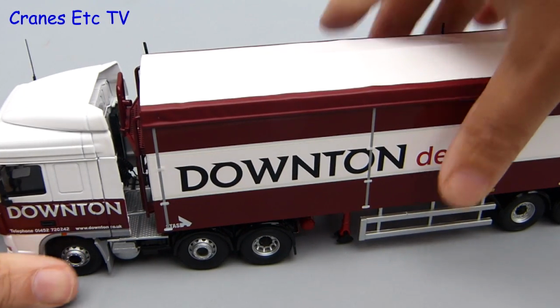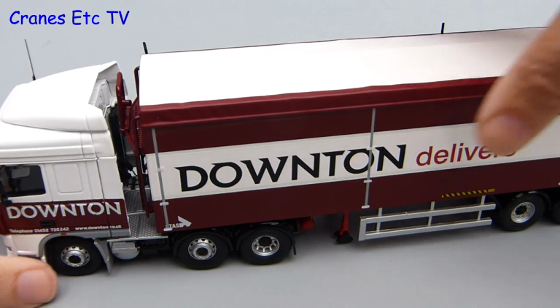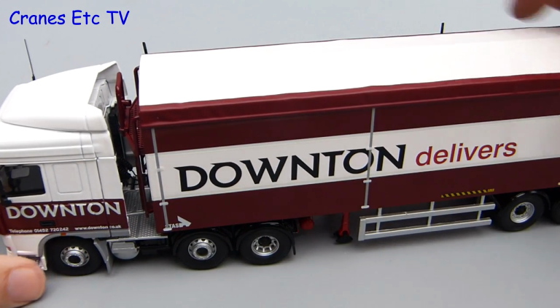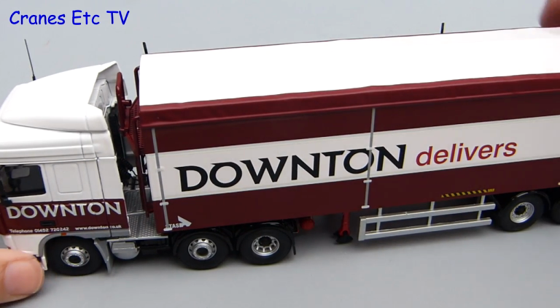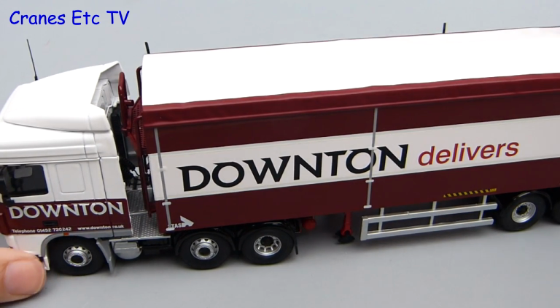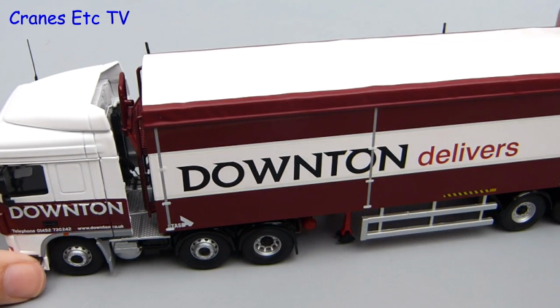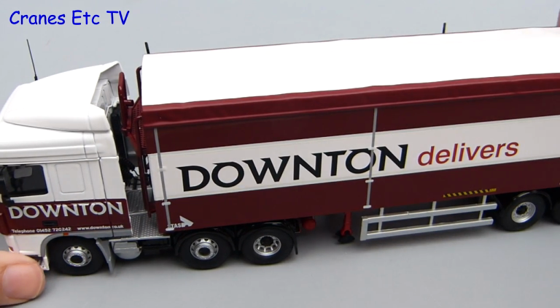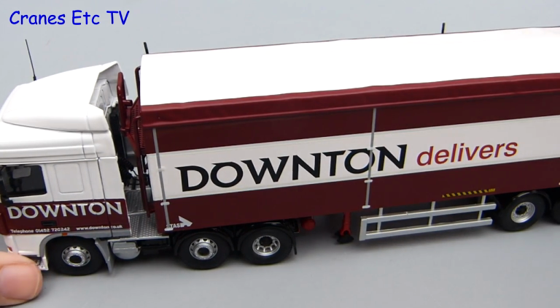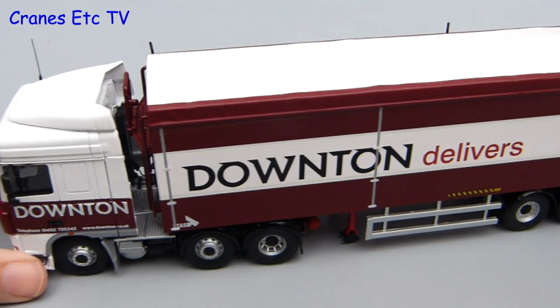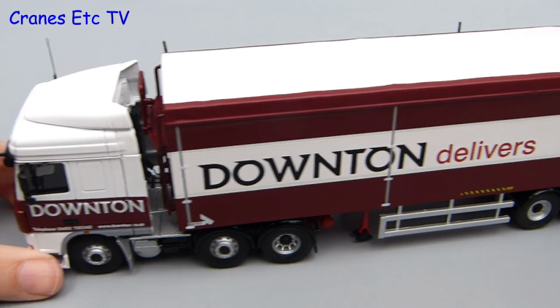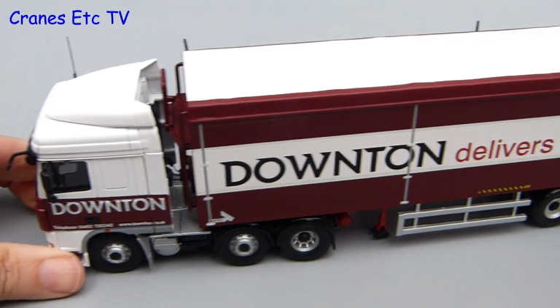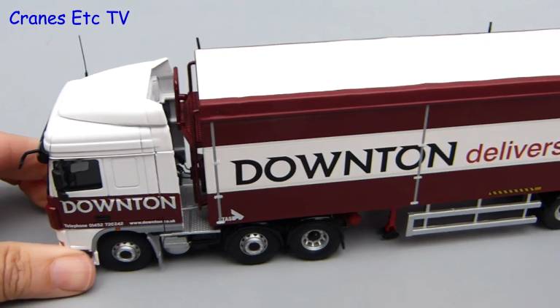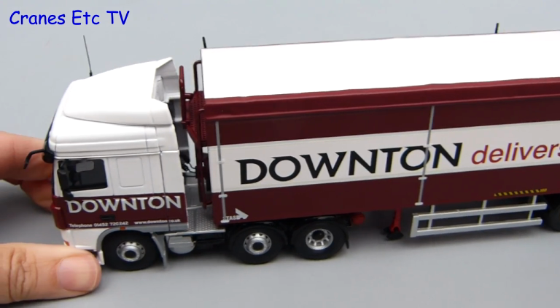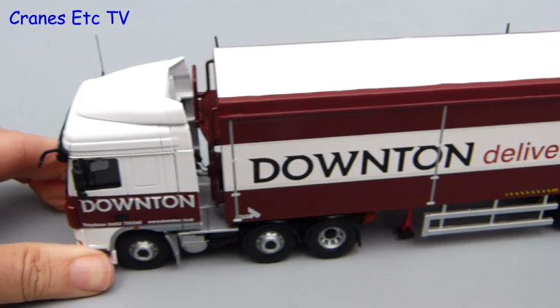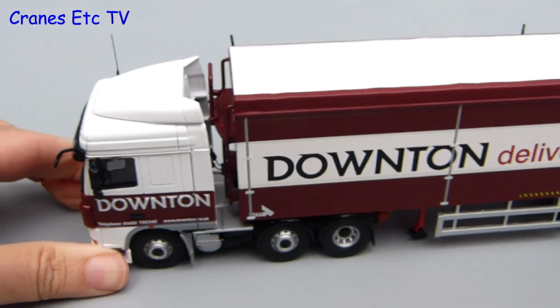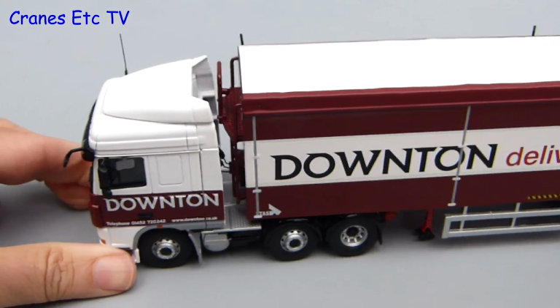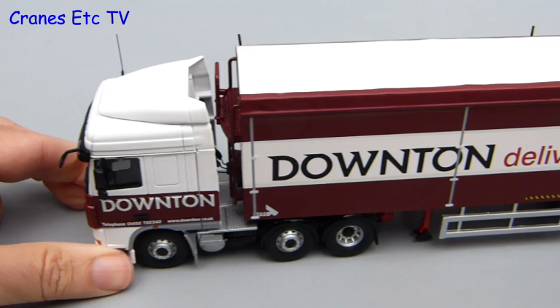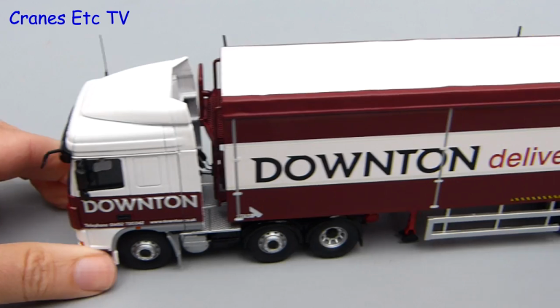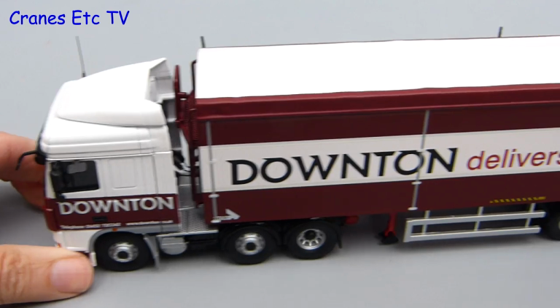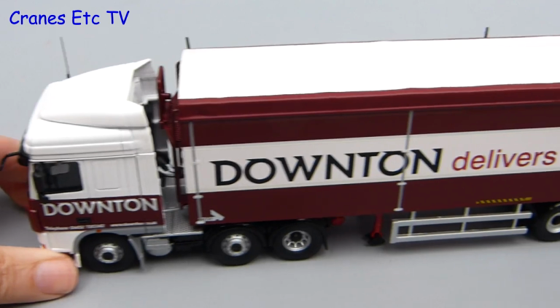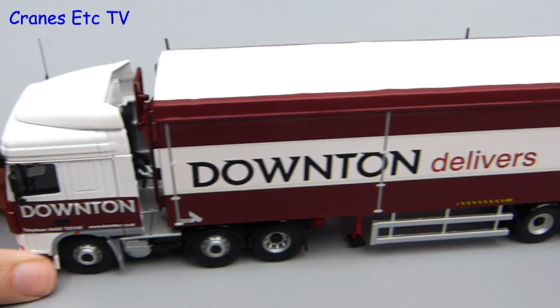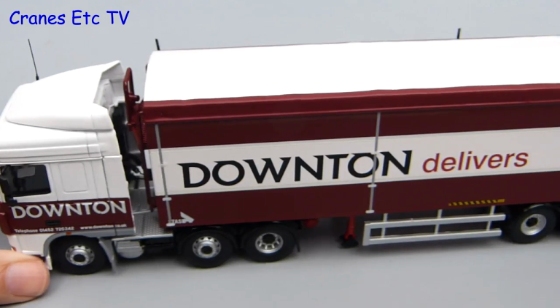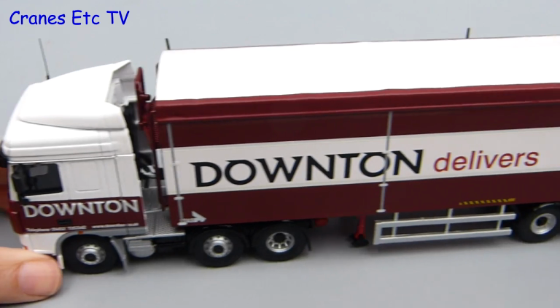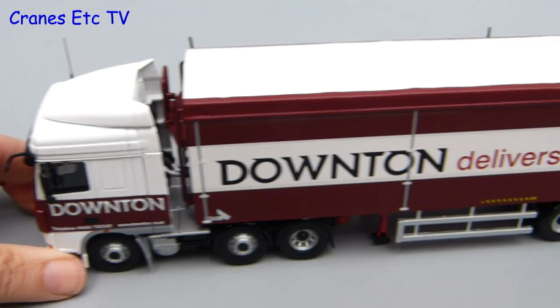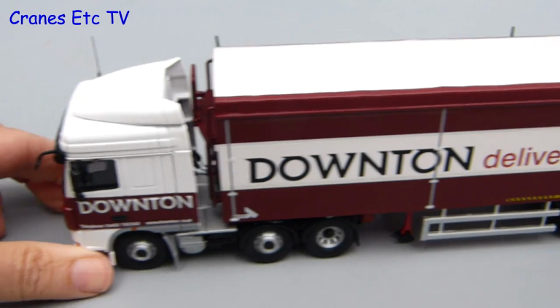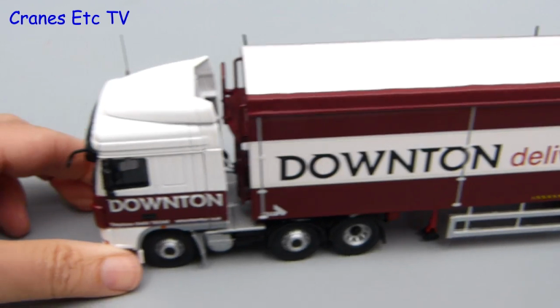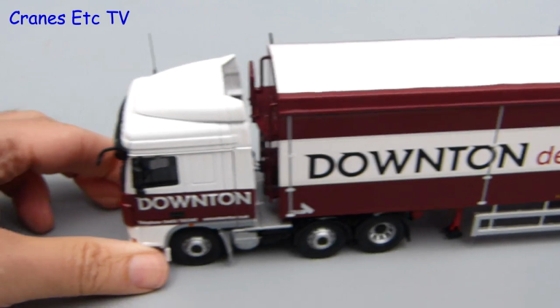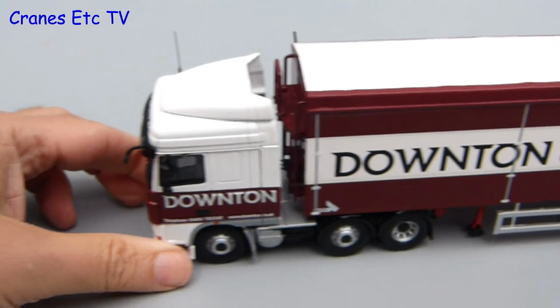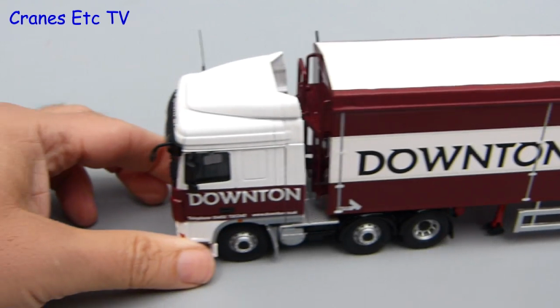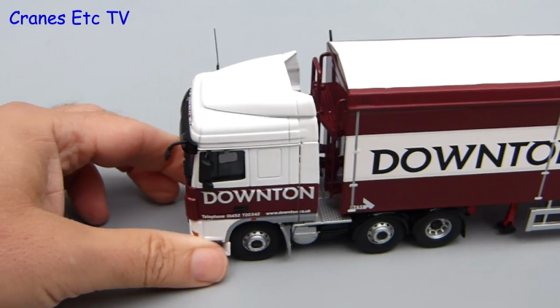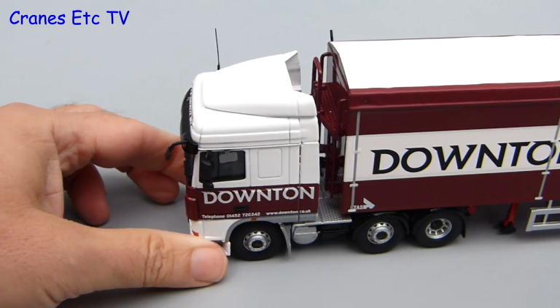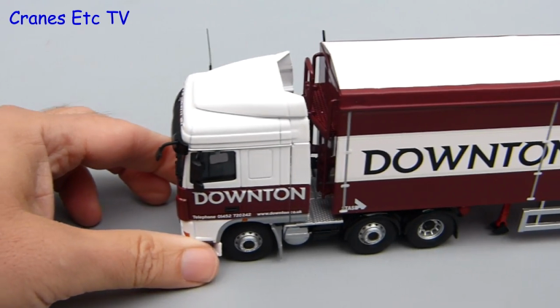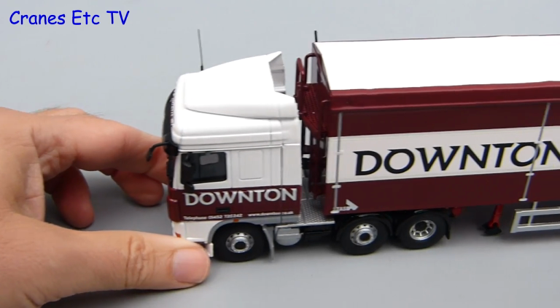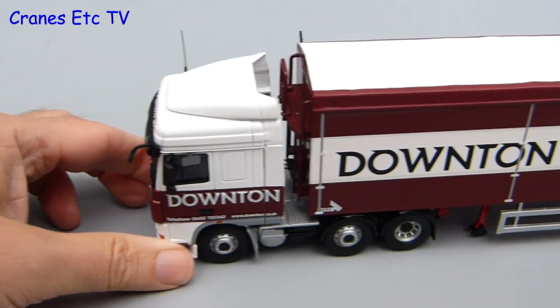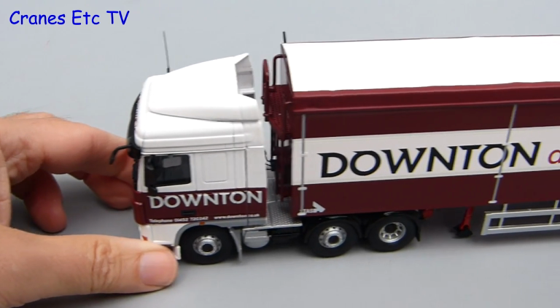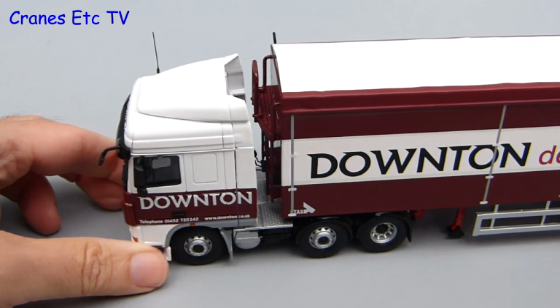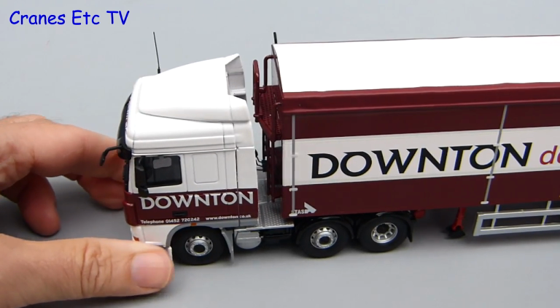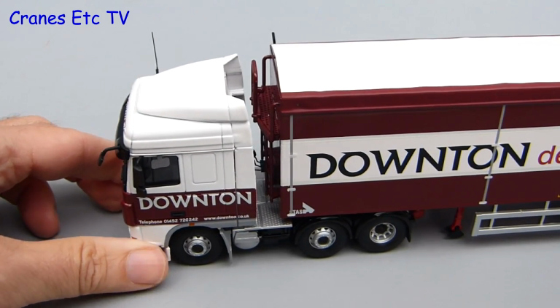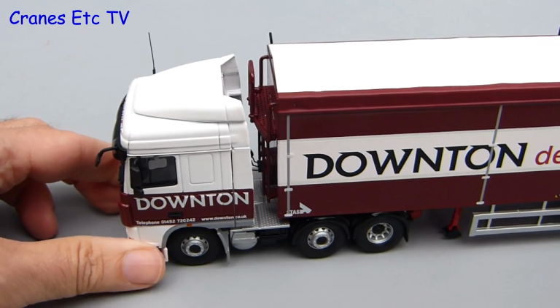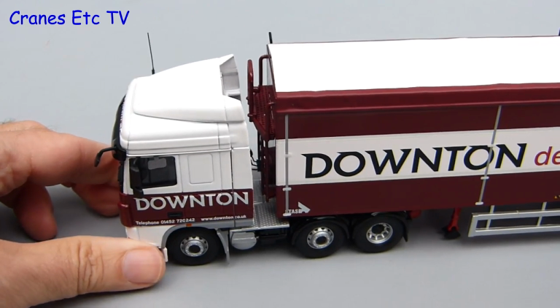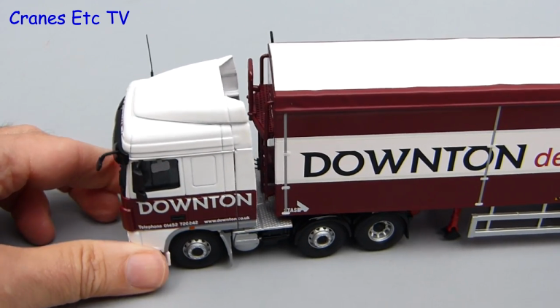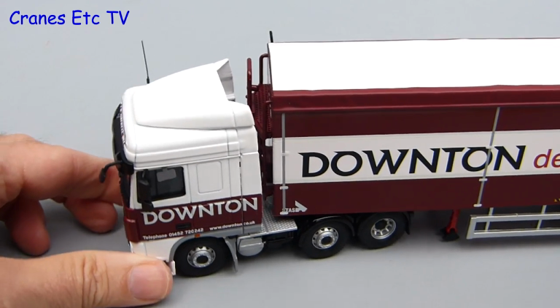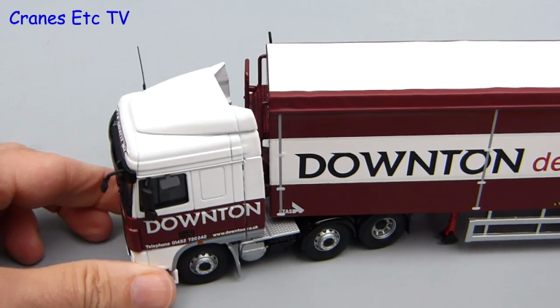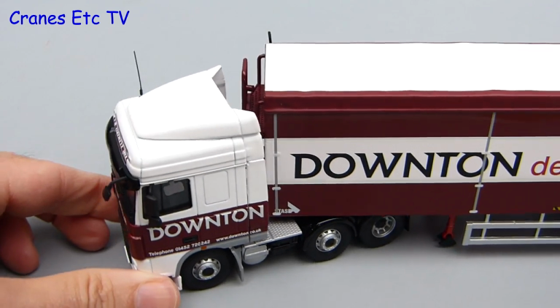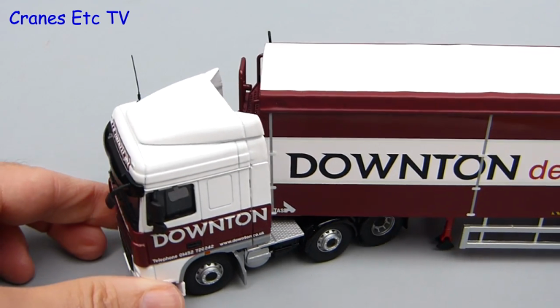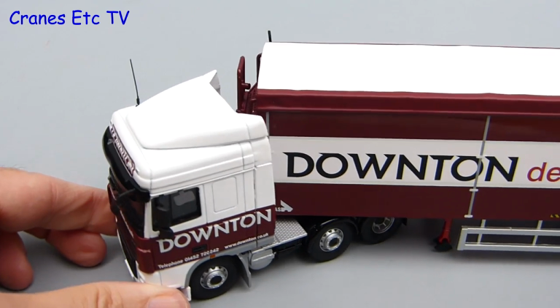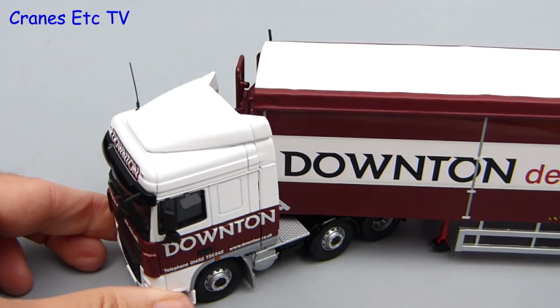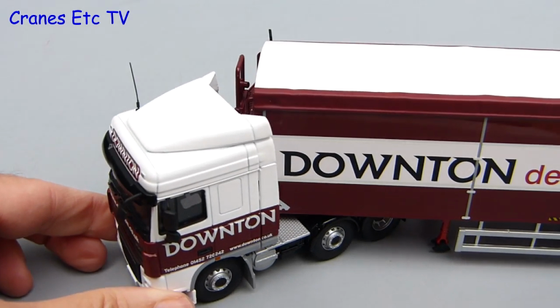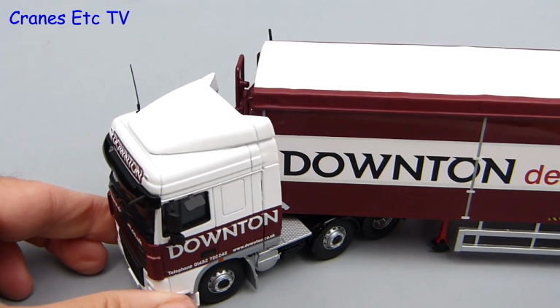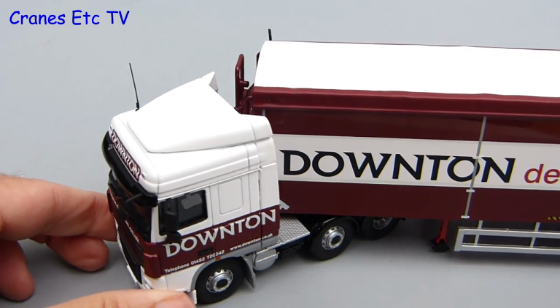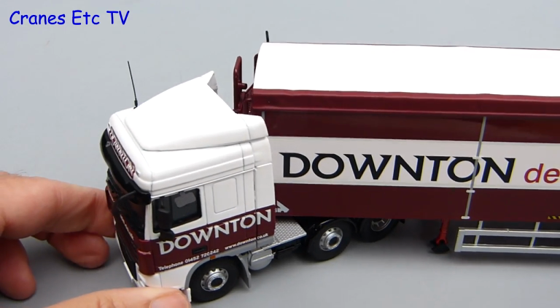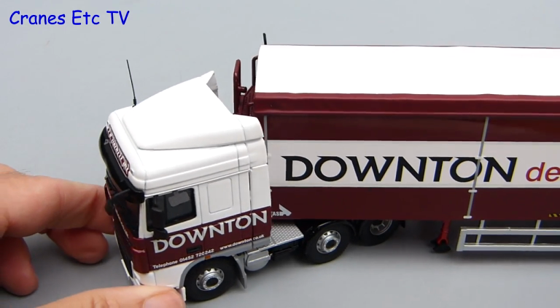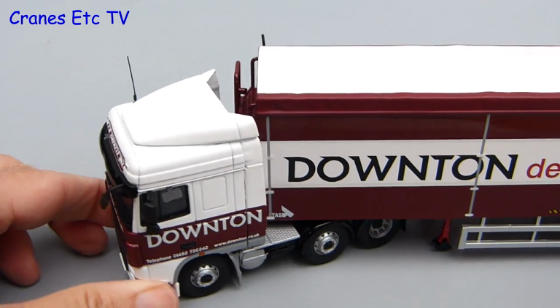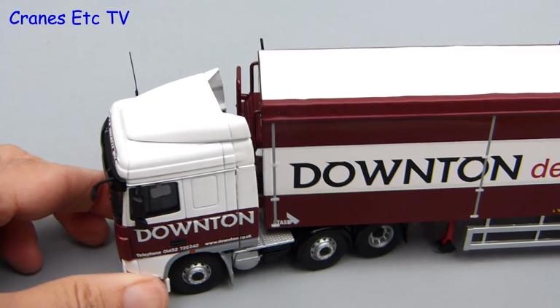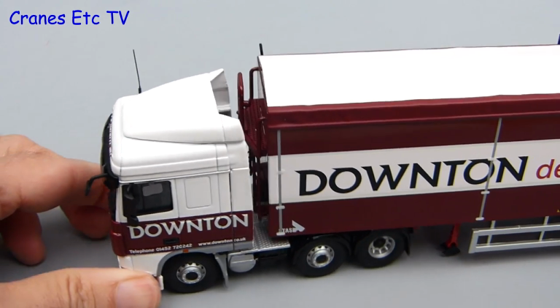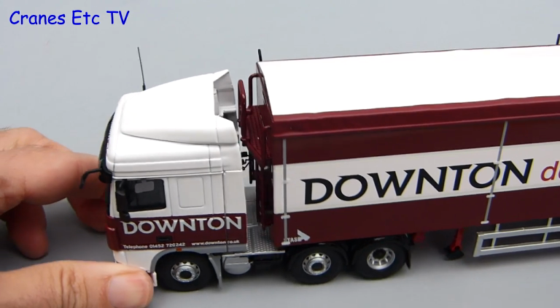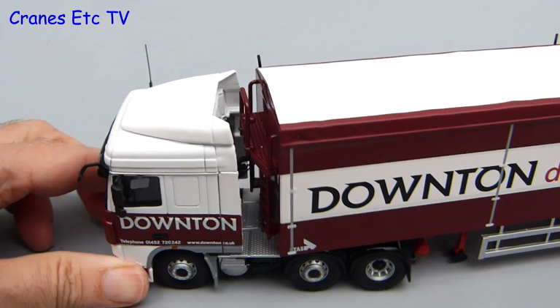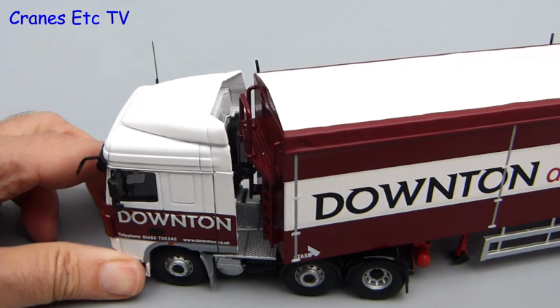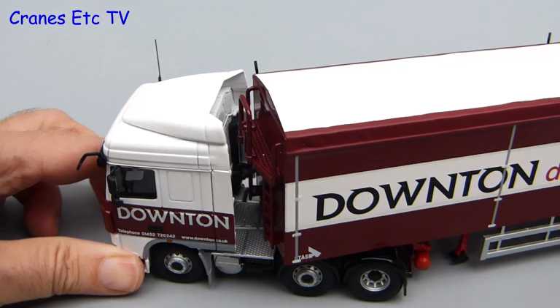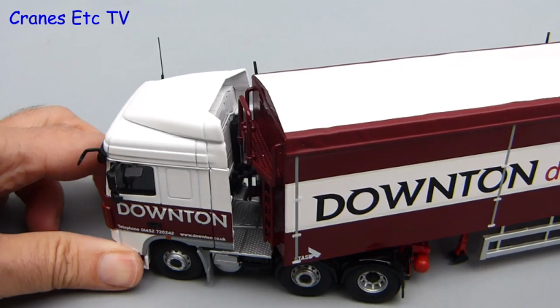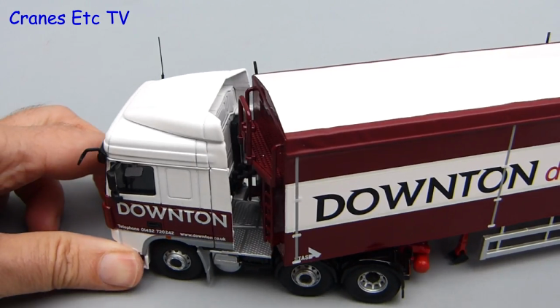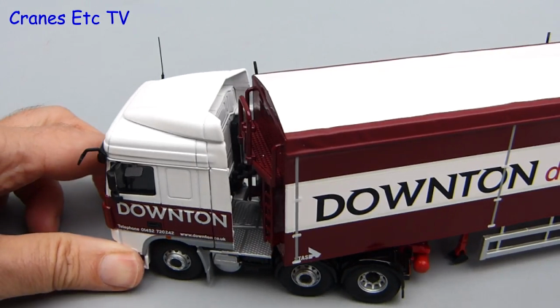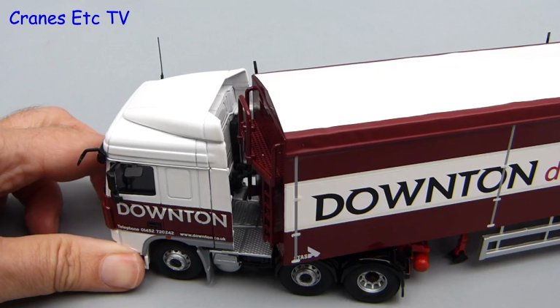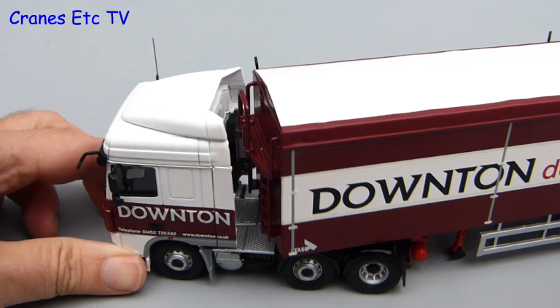Once it's all connected up, the whole truck rolls along just fine. The trailer articulates properly too, but you'll probably spring the air lines when you move it.